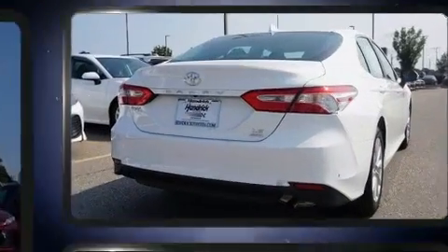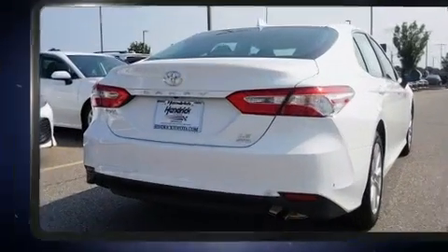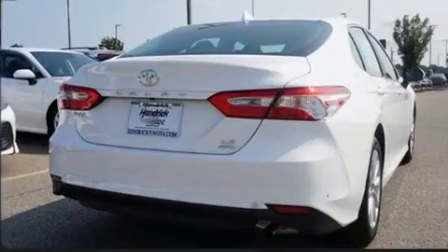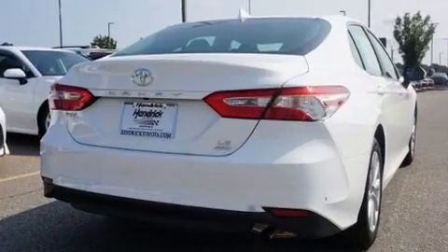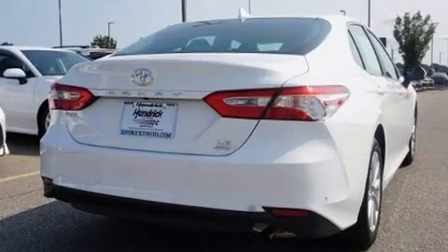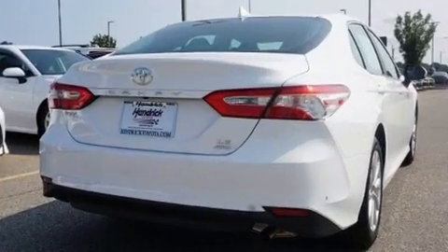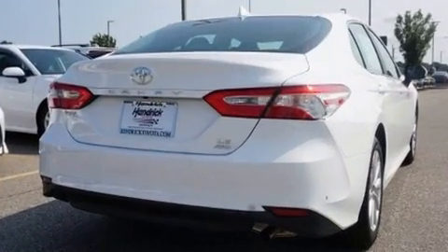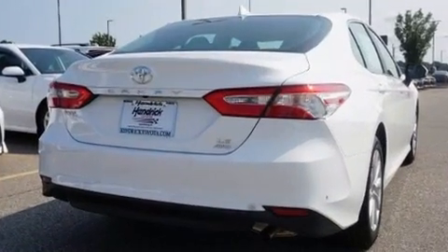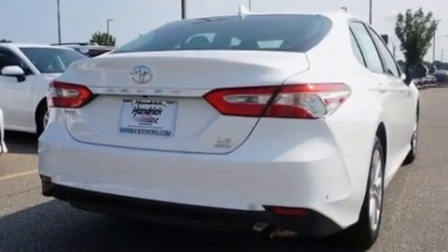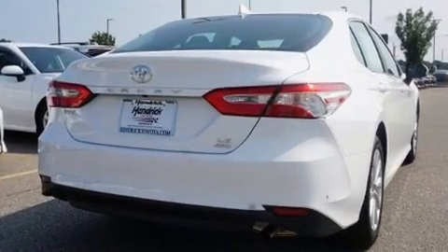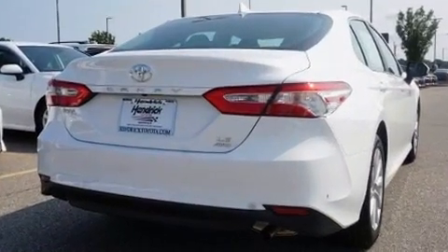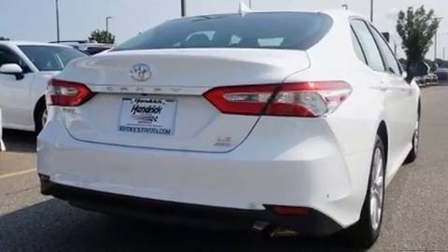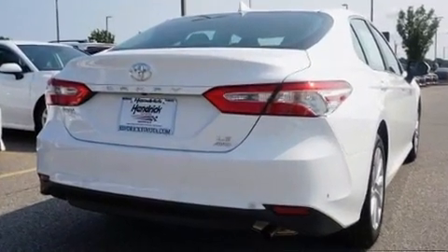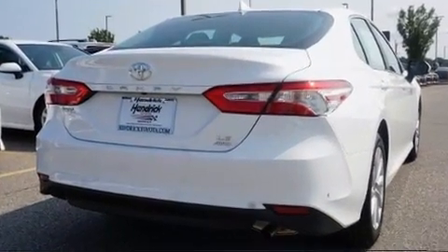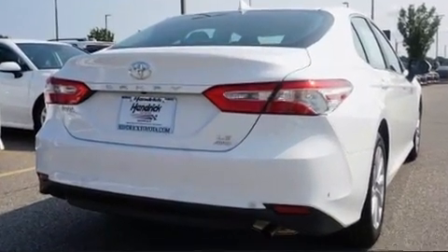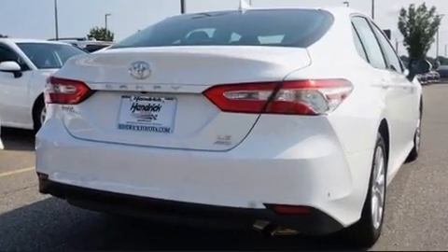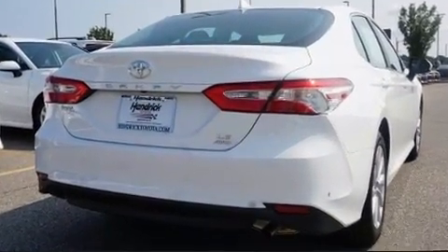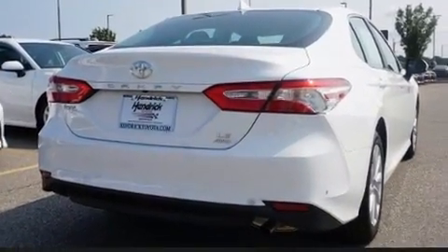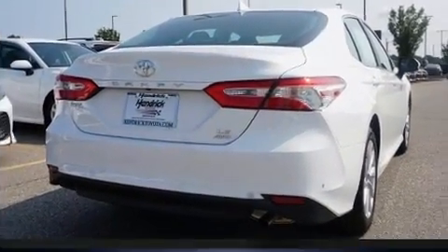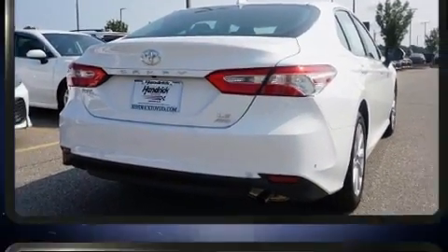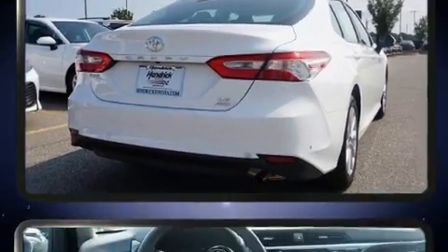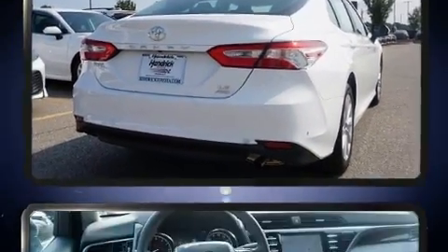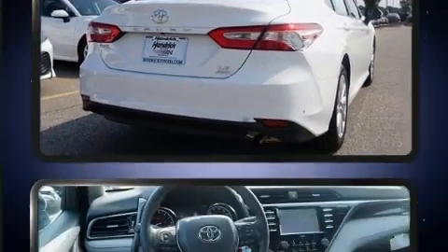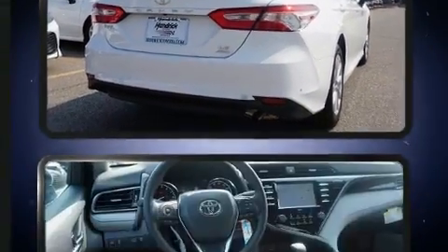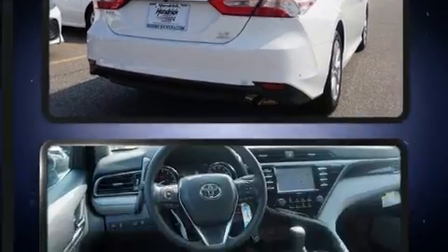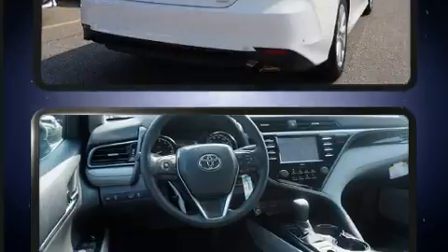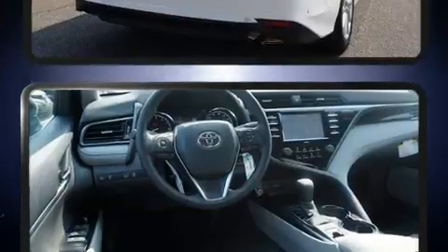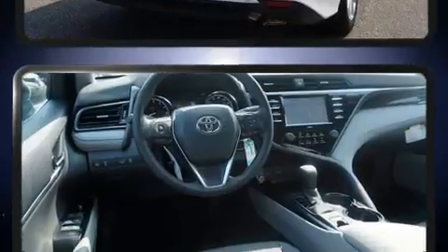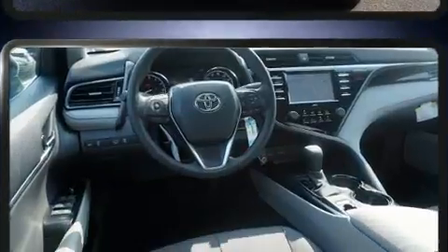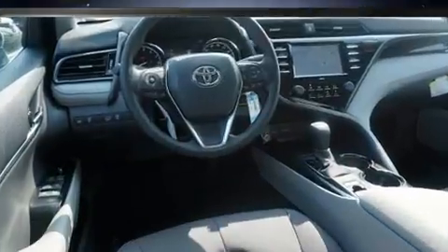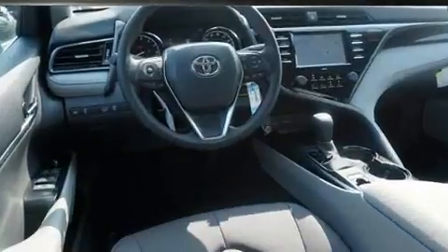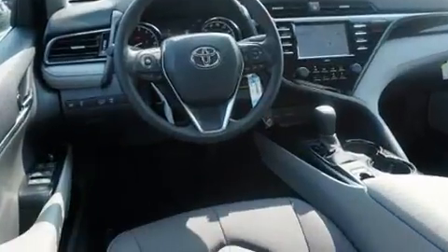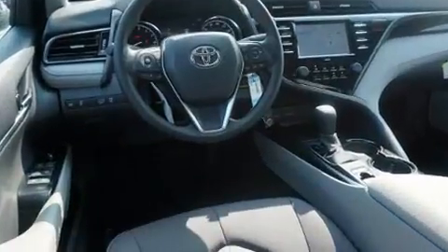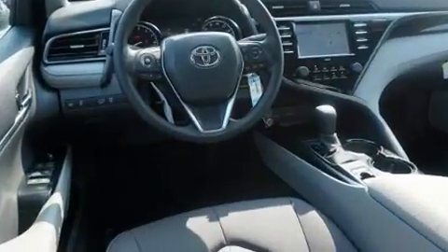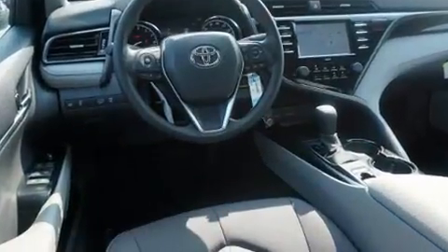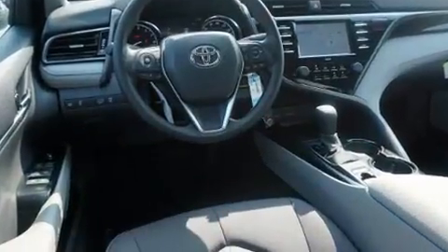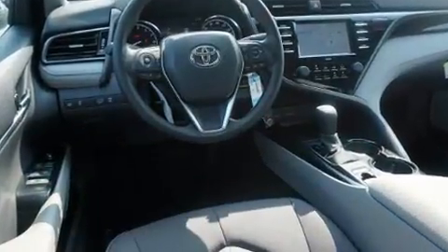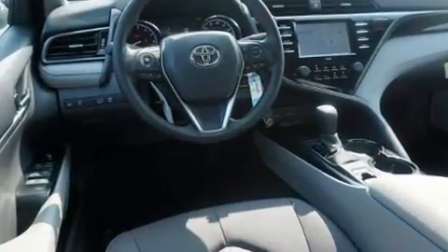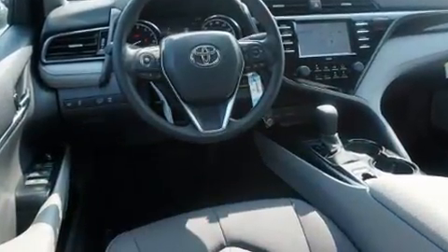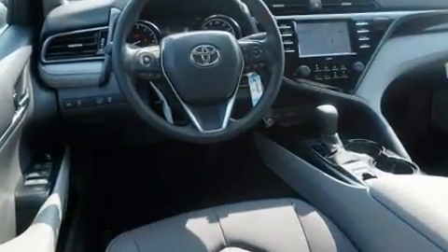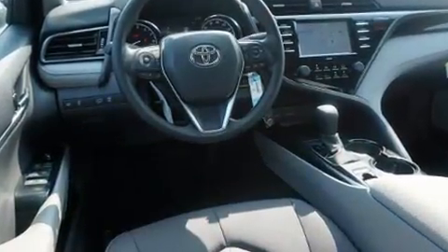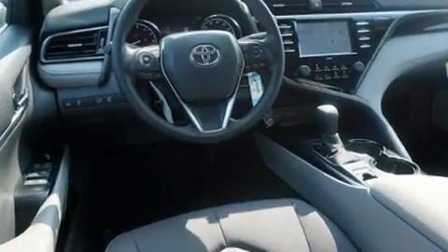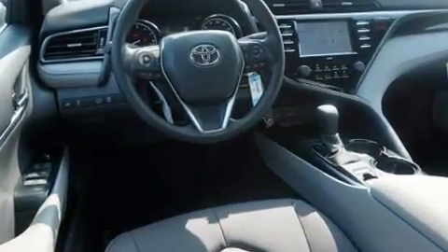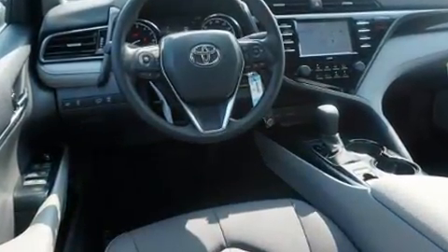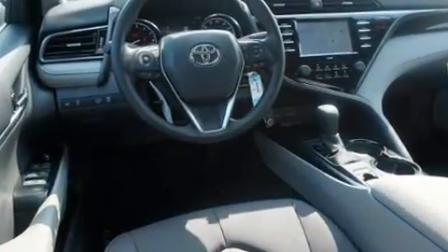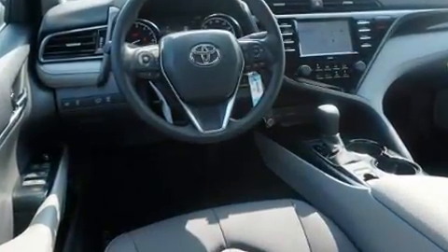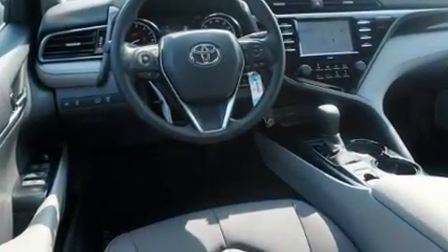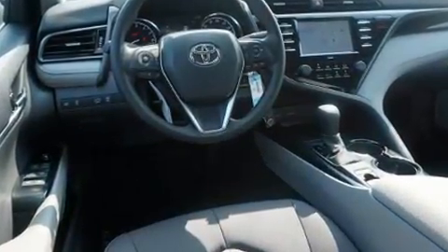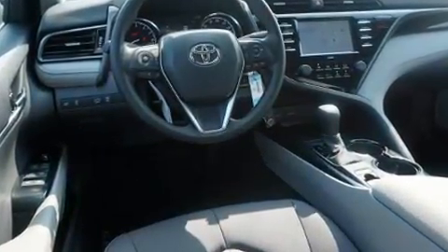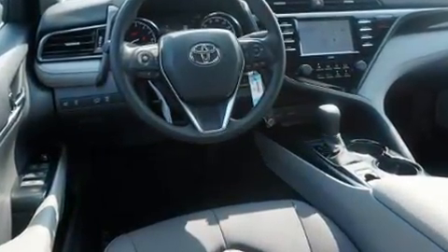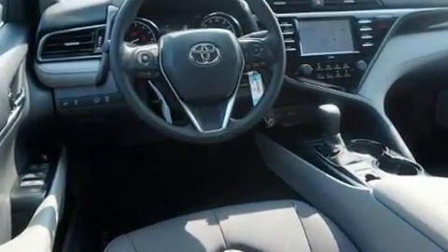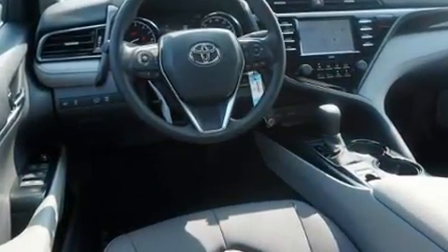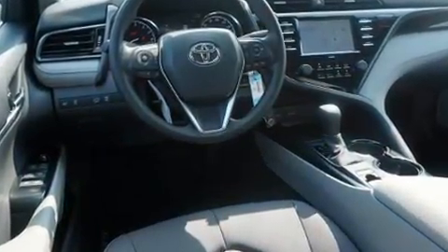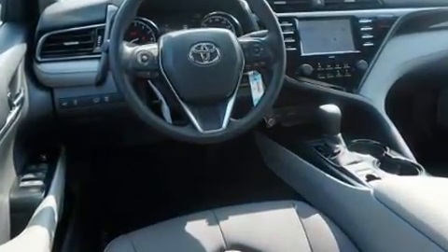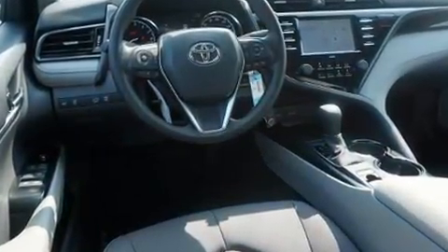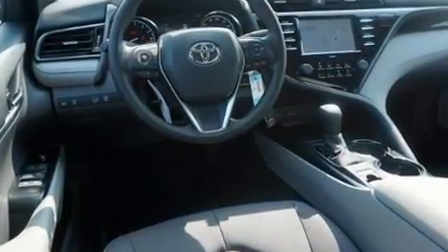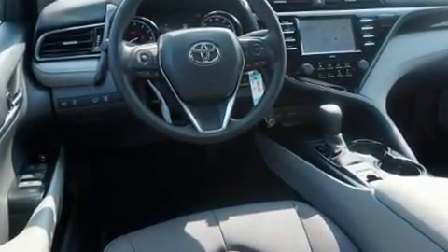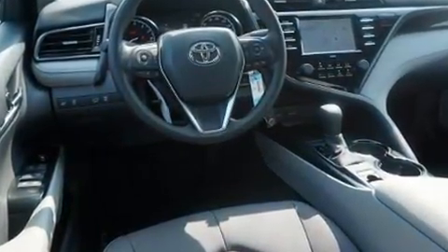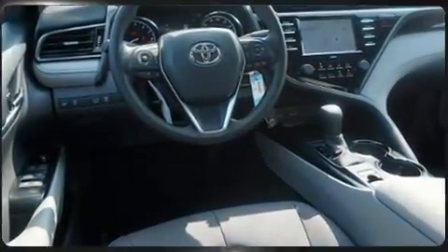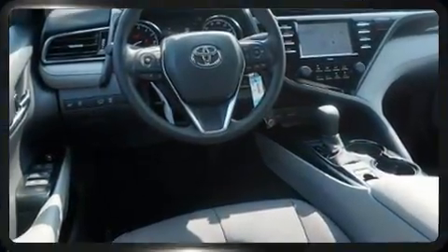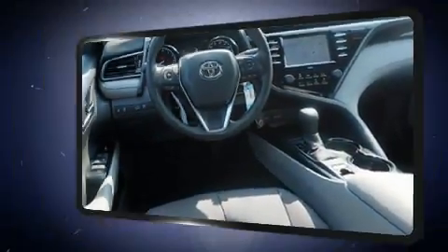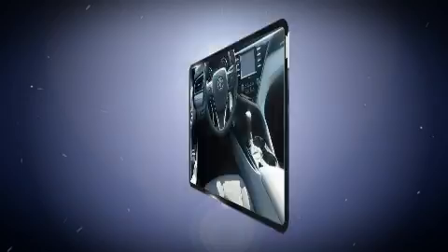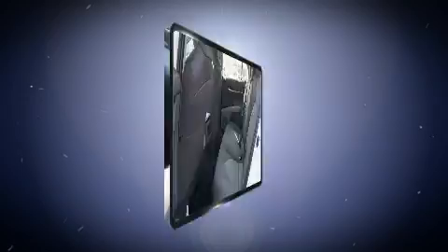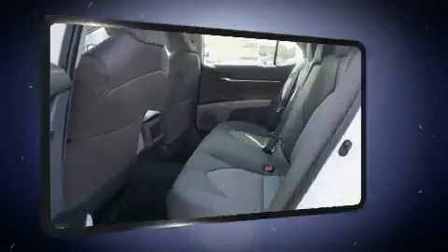The following features are included: one-touch window functionality, a trip computer, and remote keyless entry.